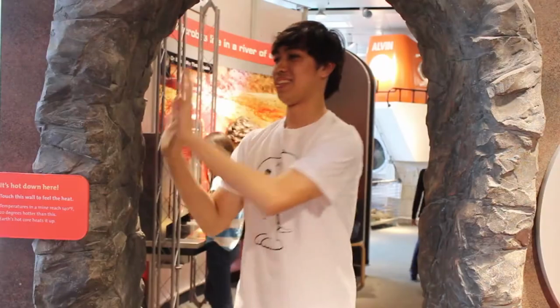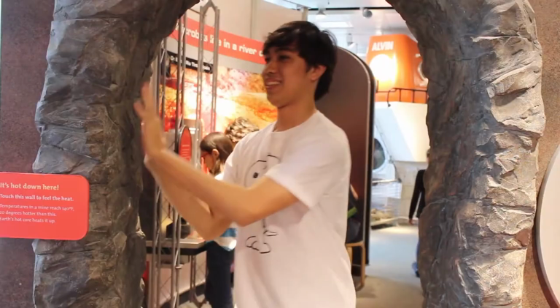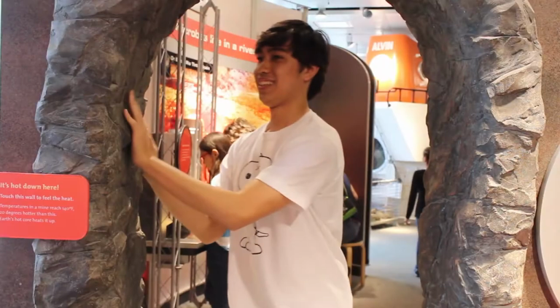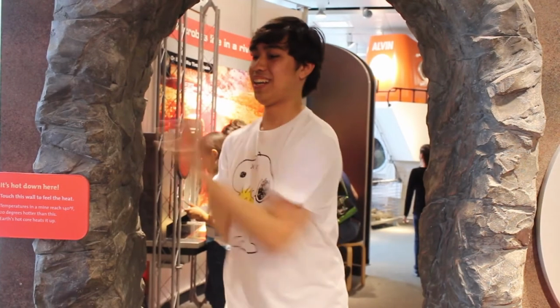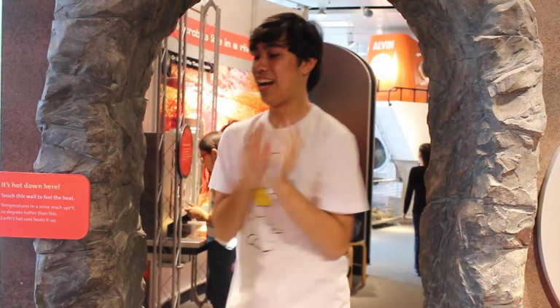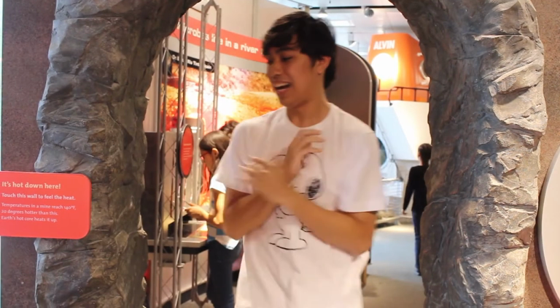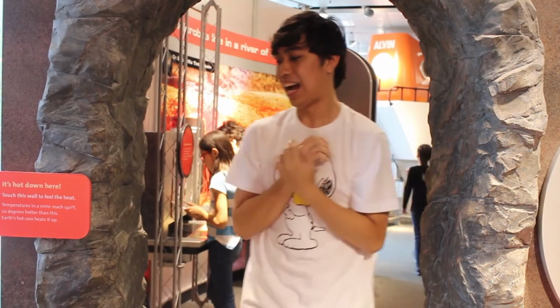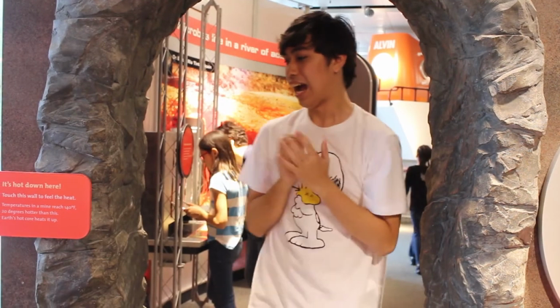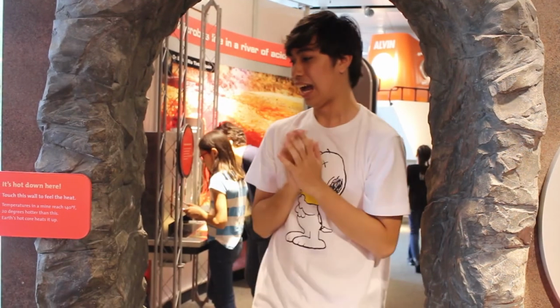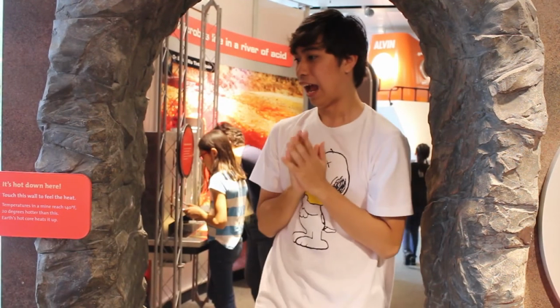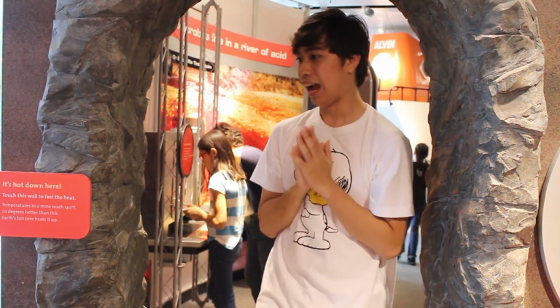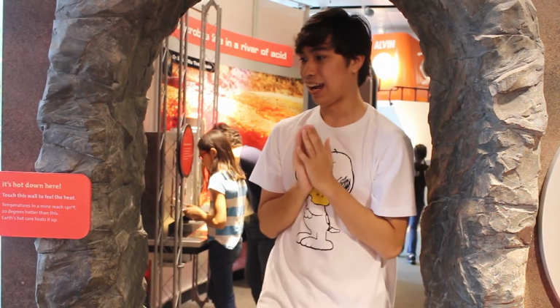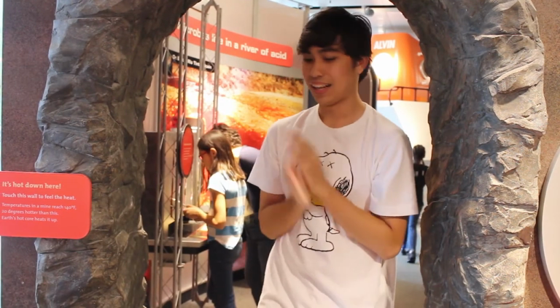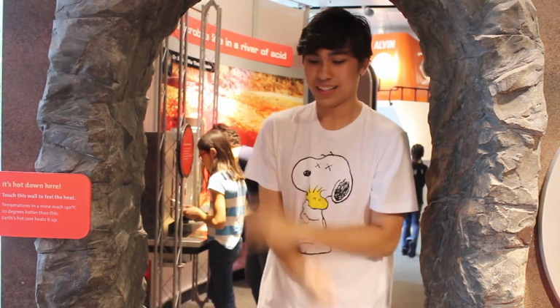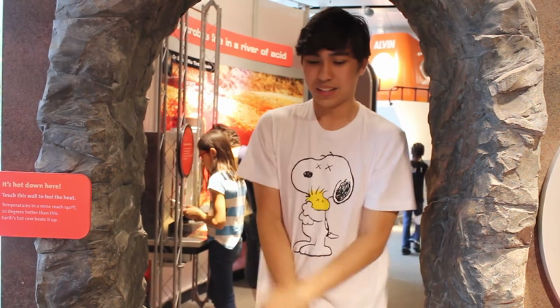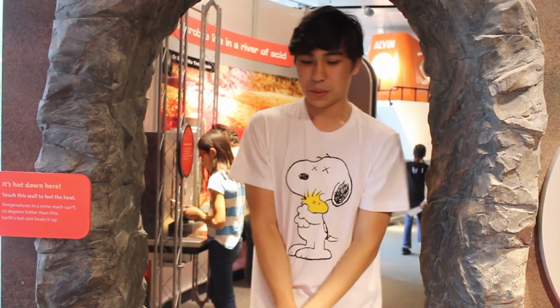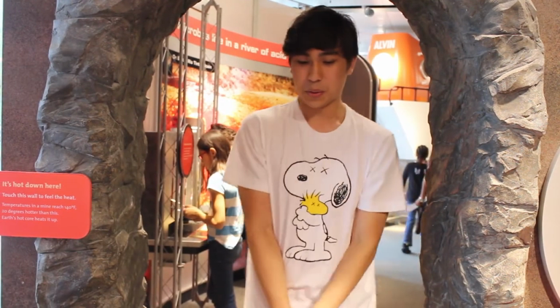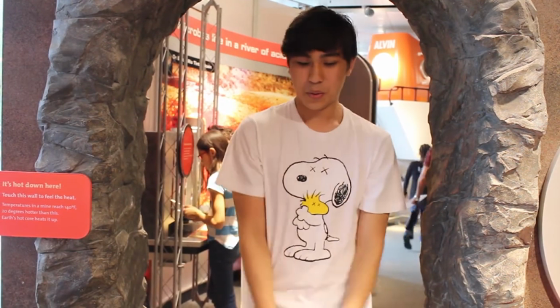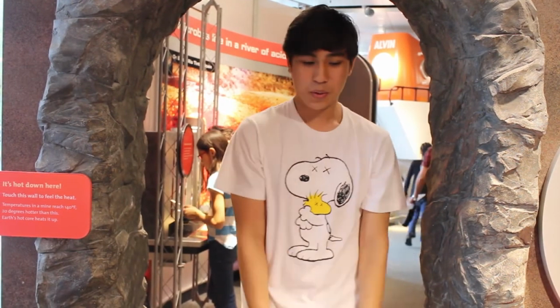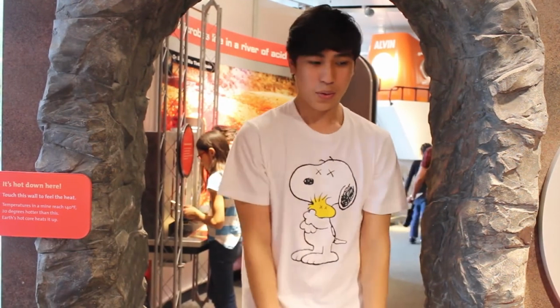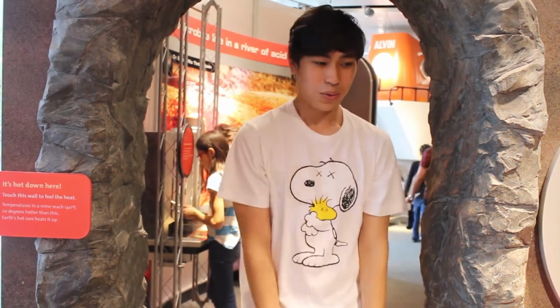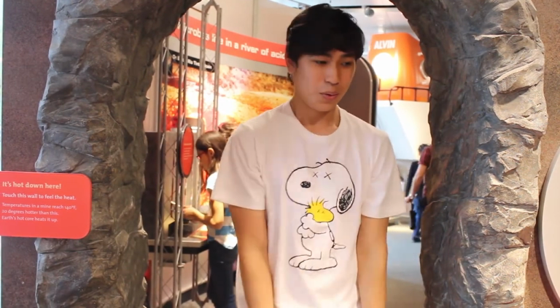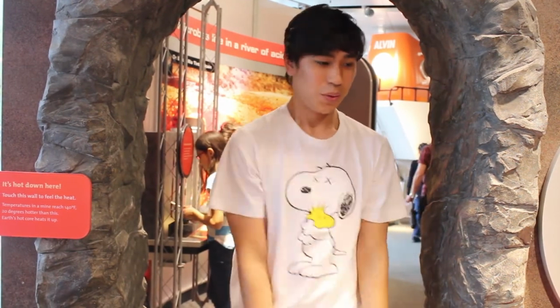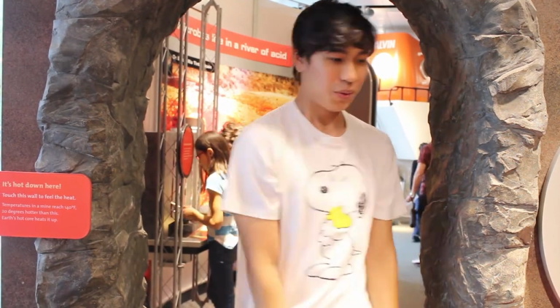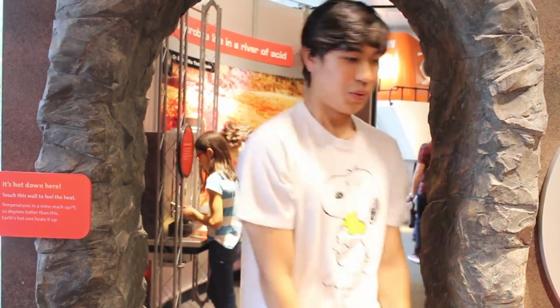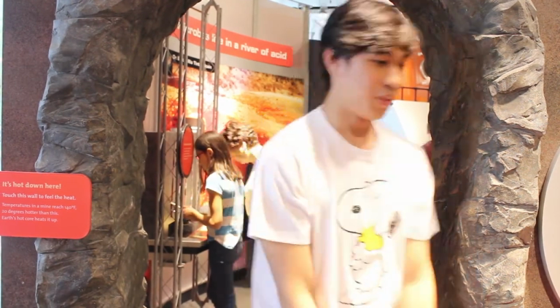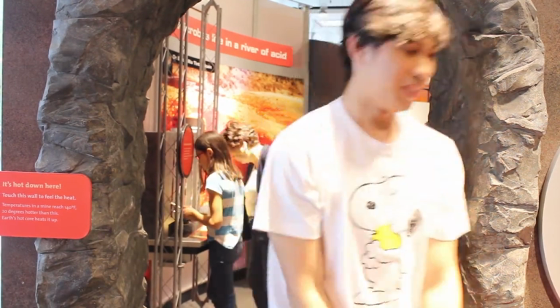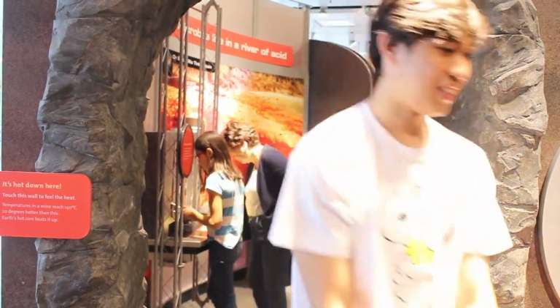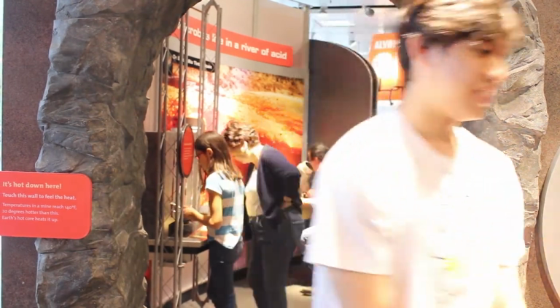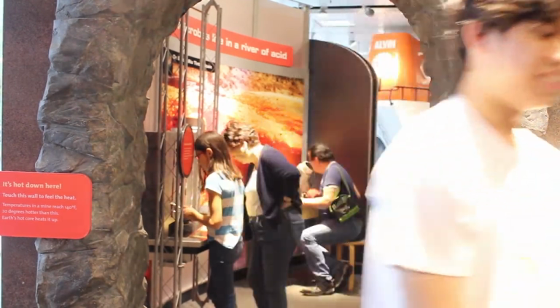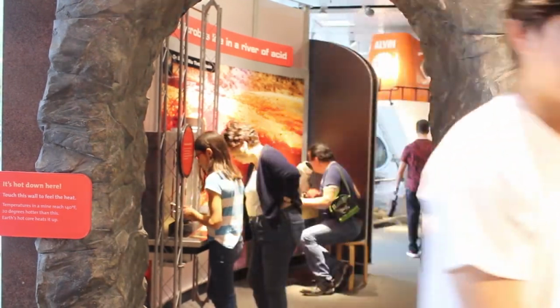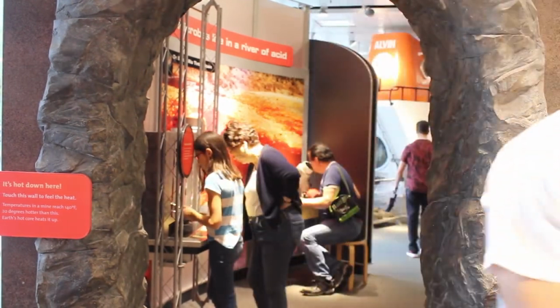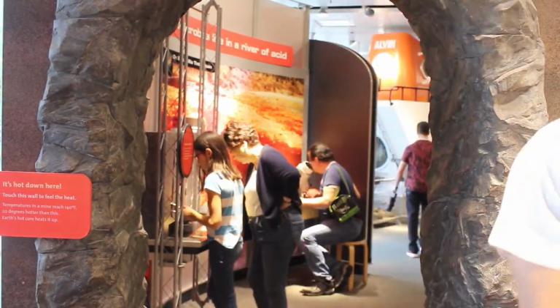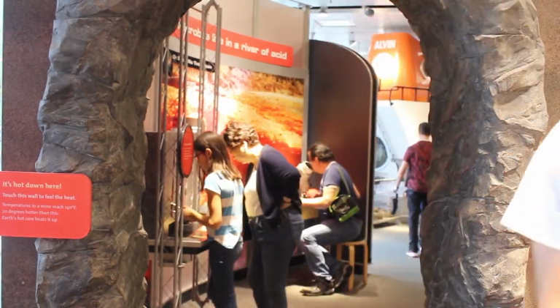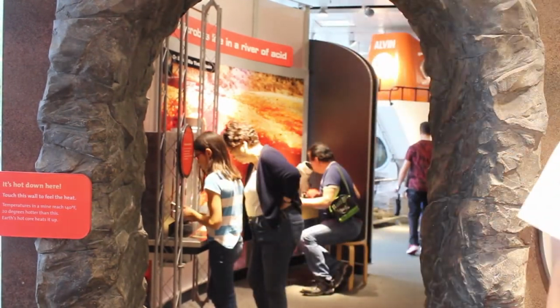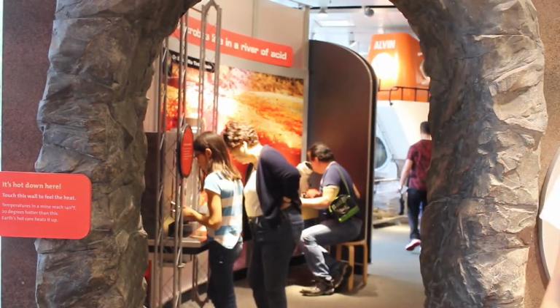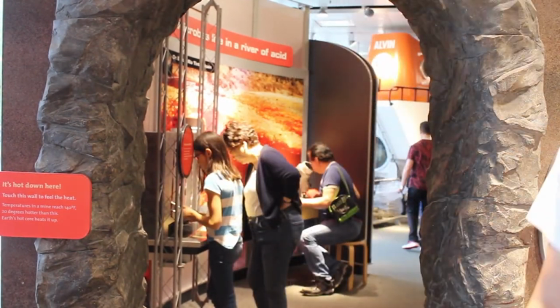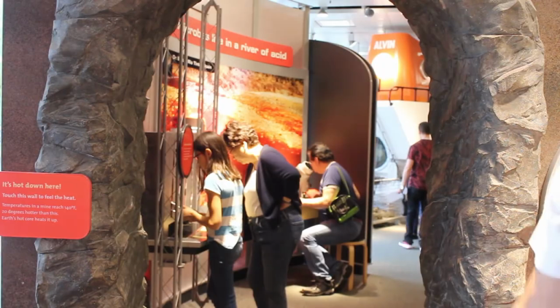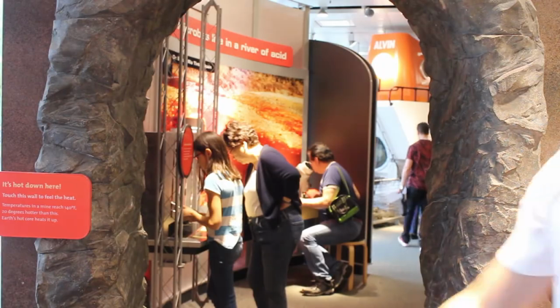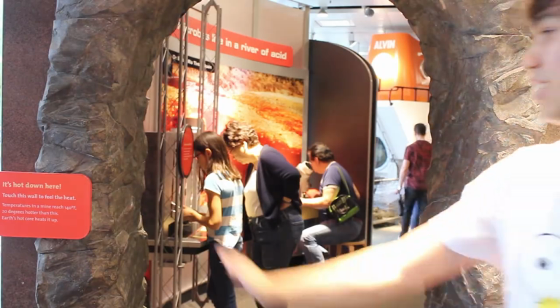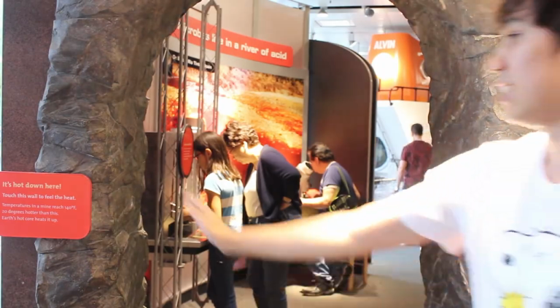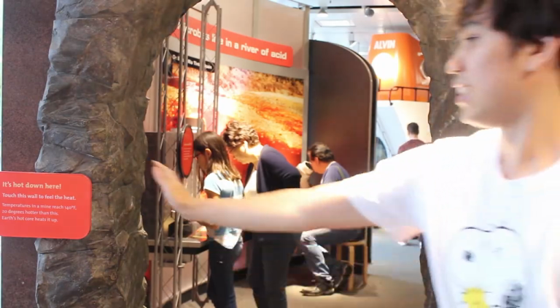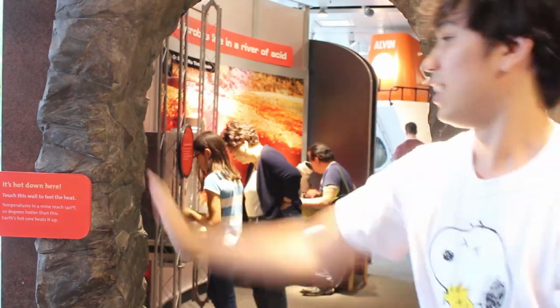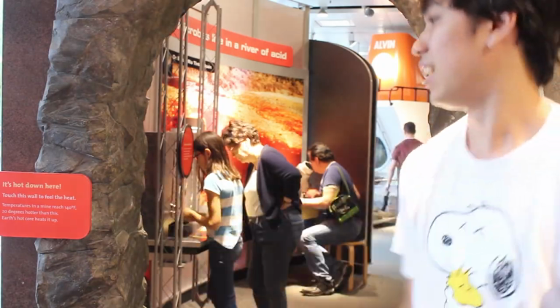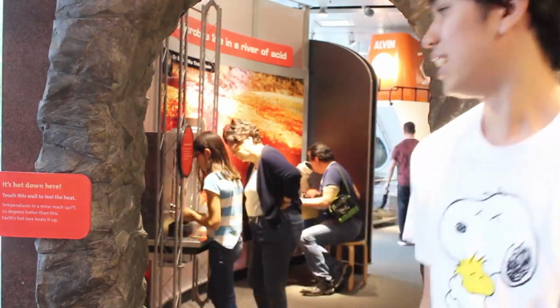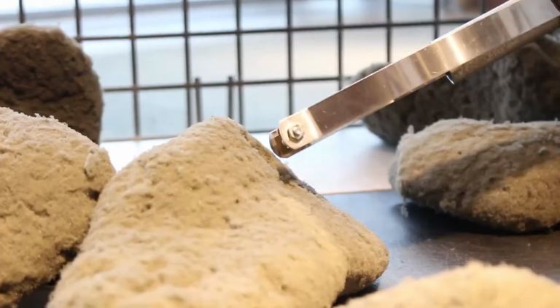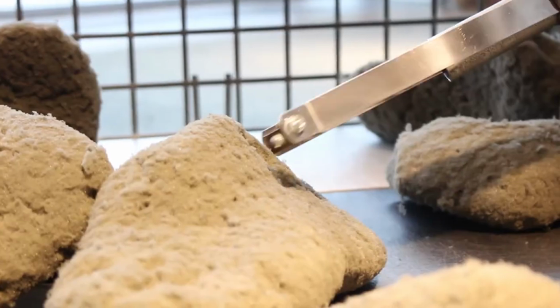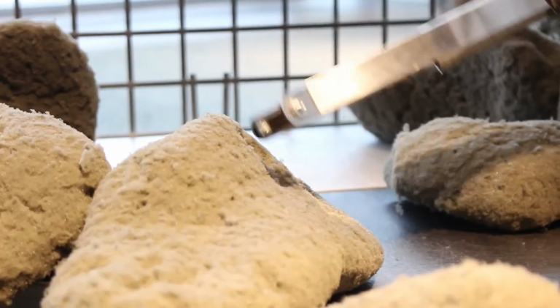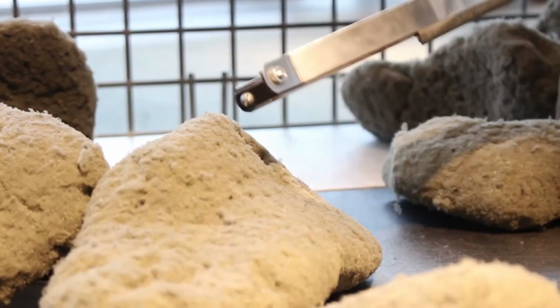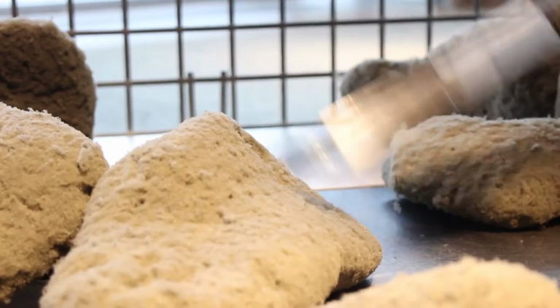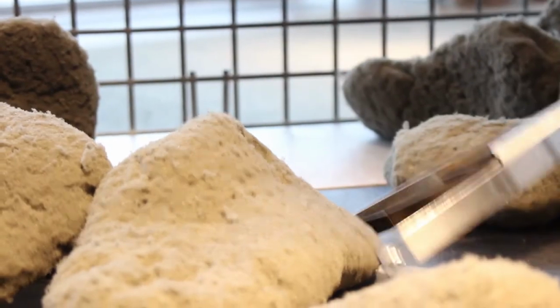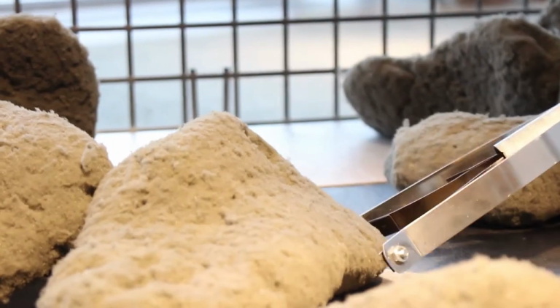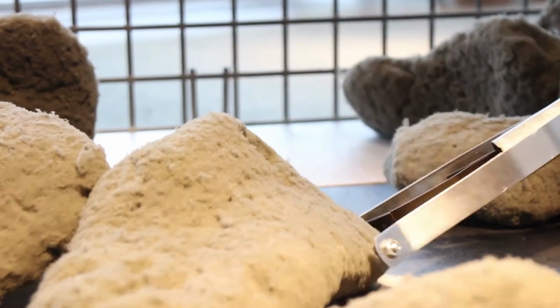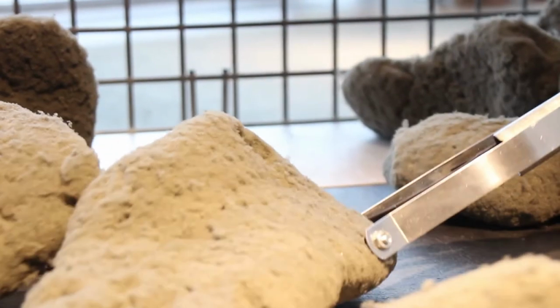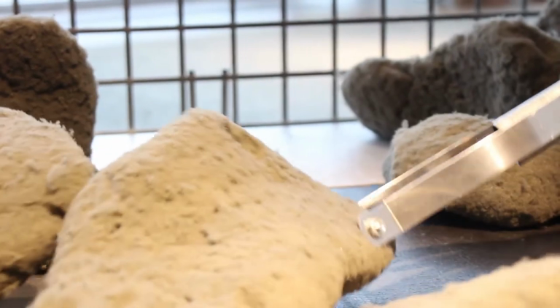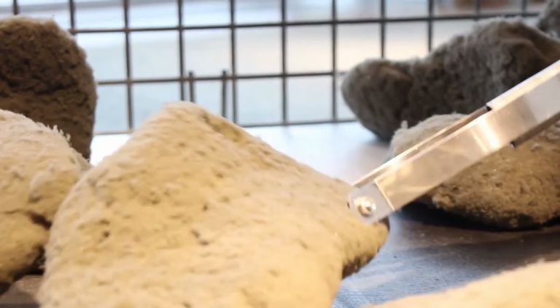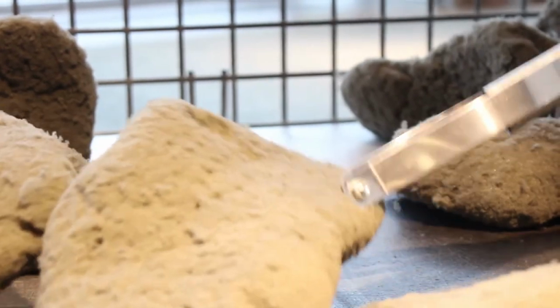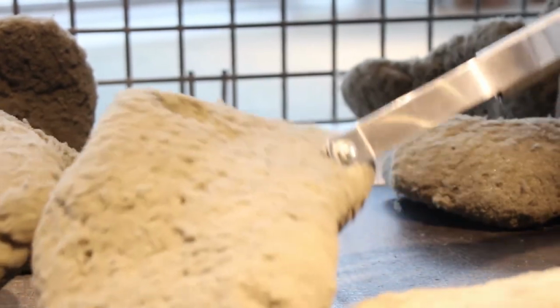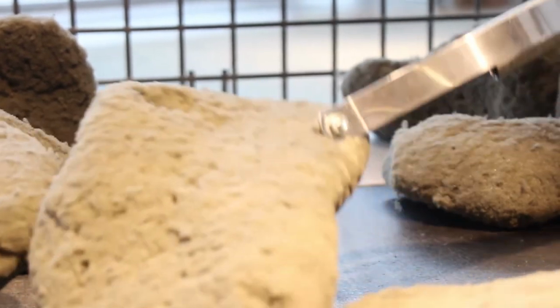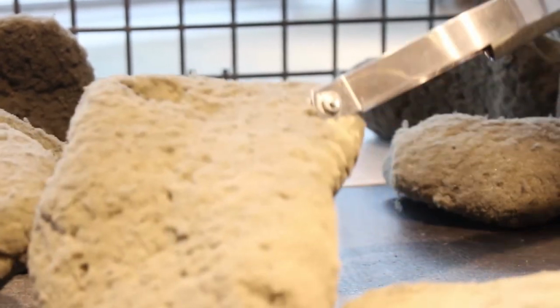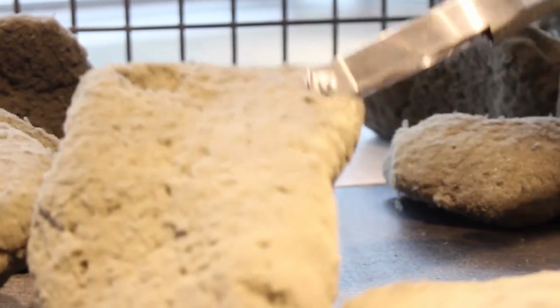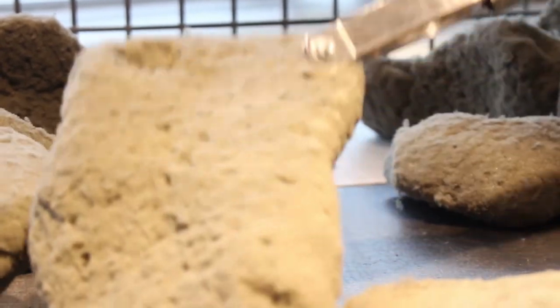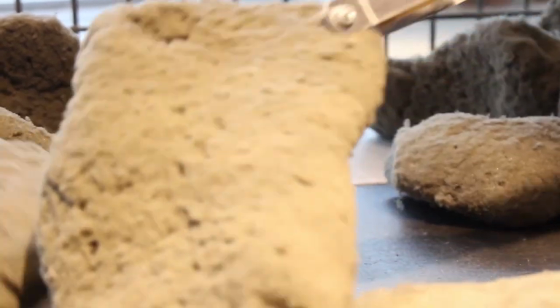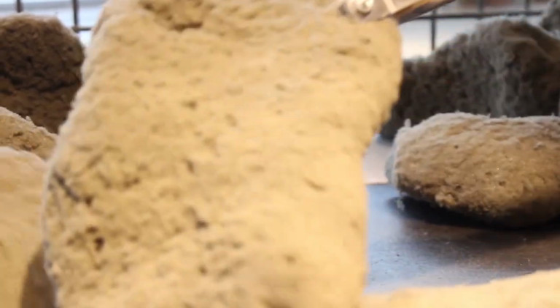Feel the hot temperatures microbes experience living down deep in dark, hot, pressurized mines, and try your hand at collecting microbes.